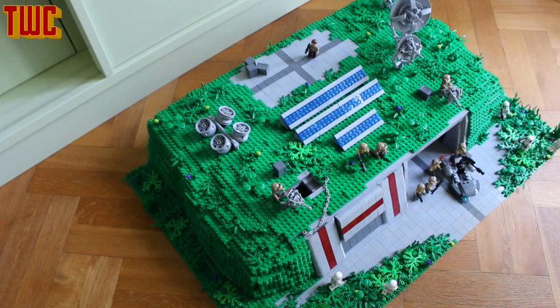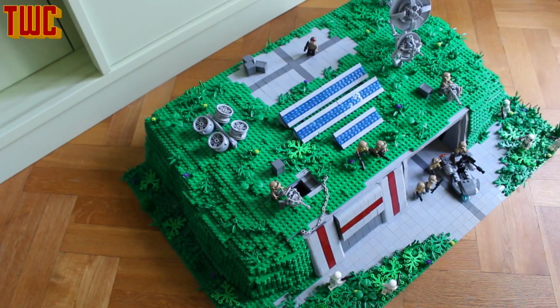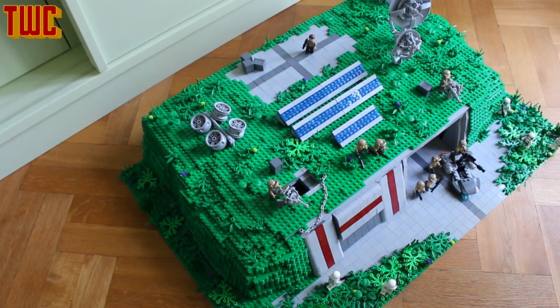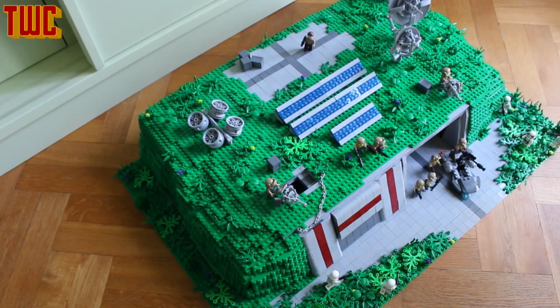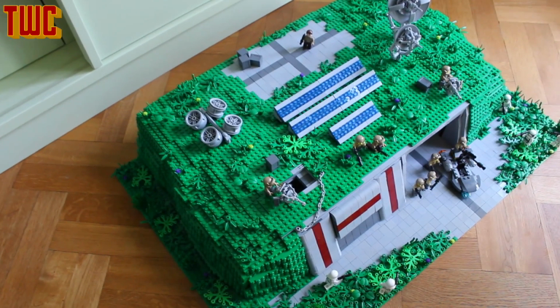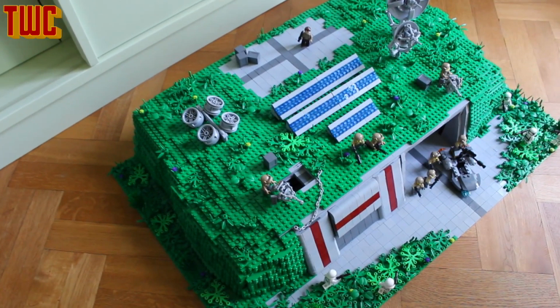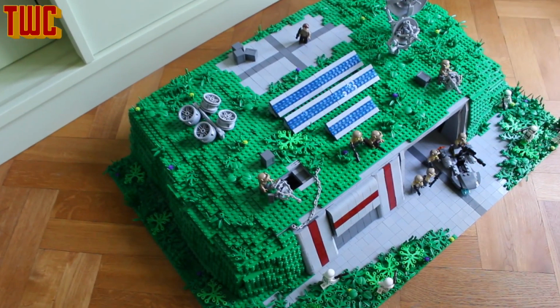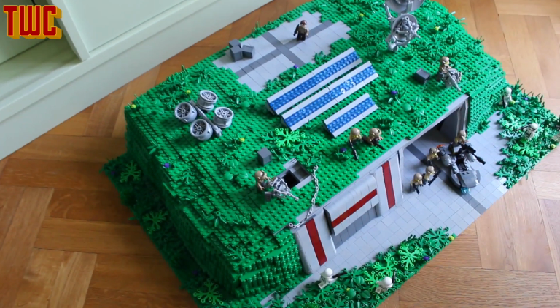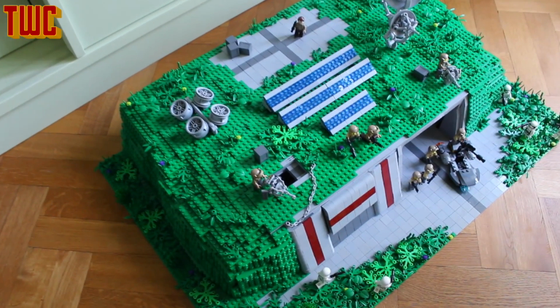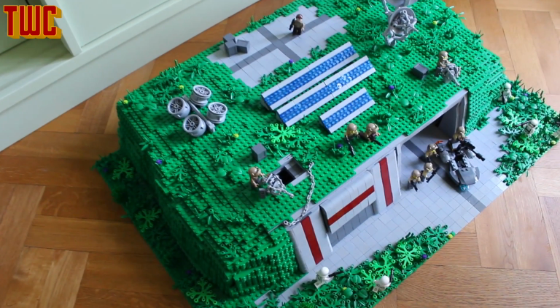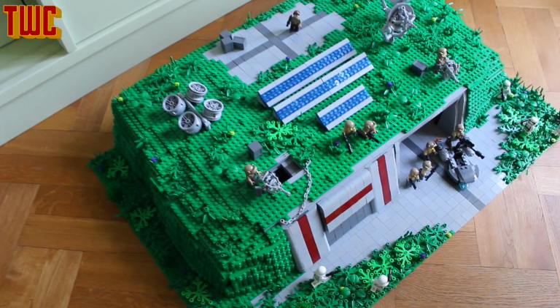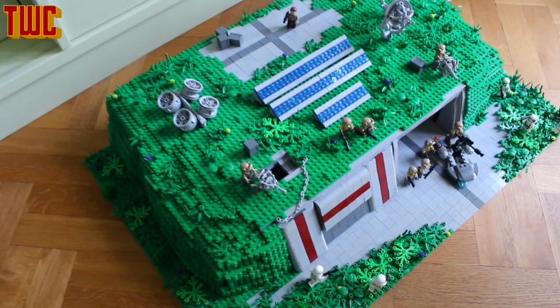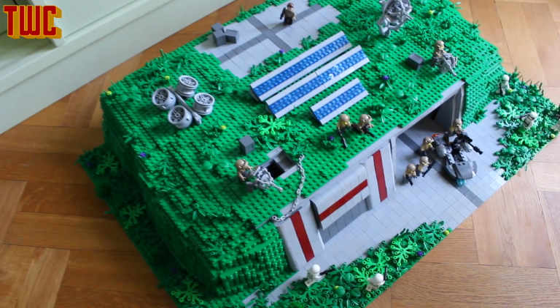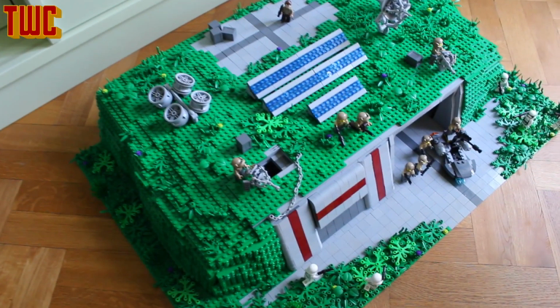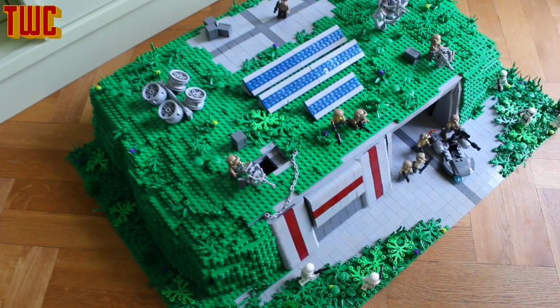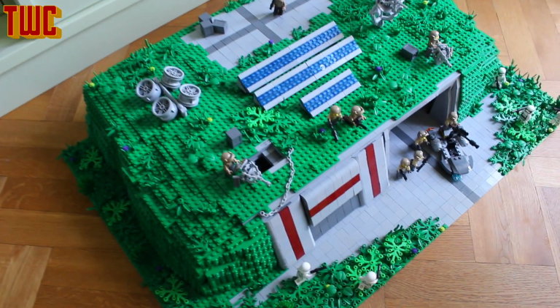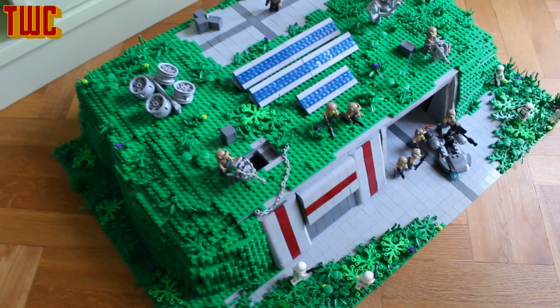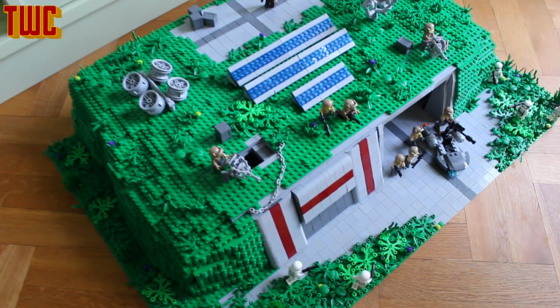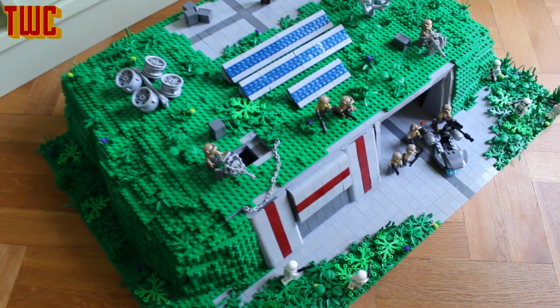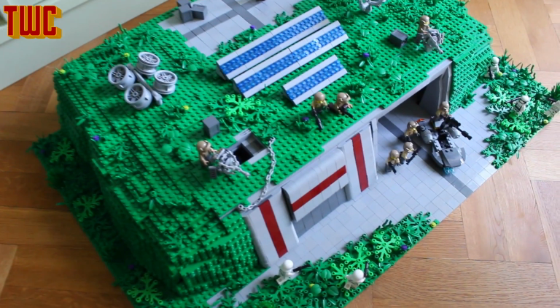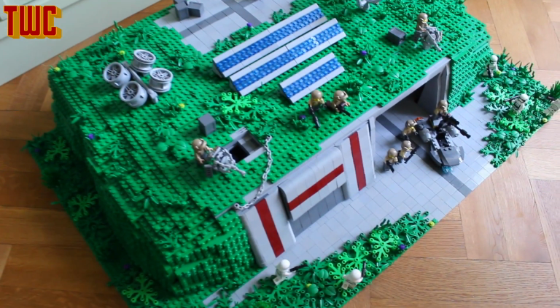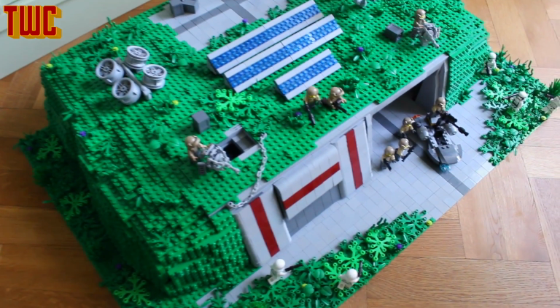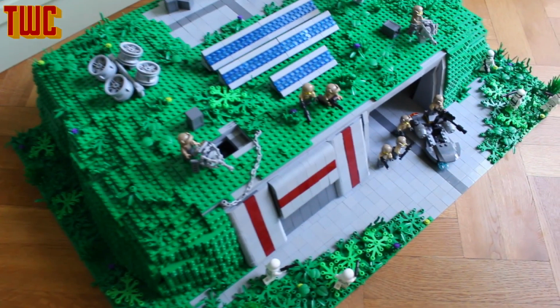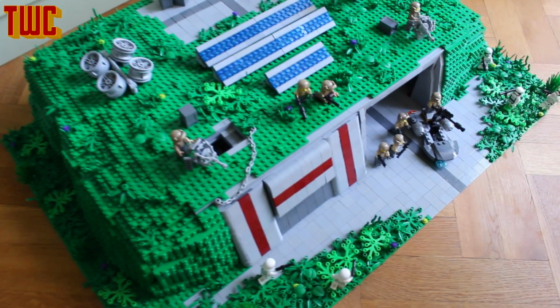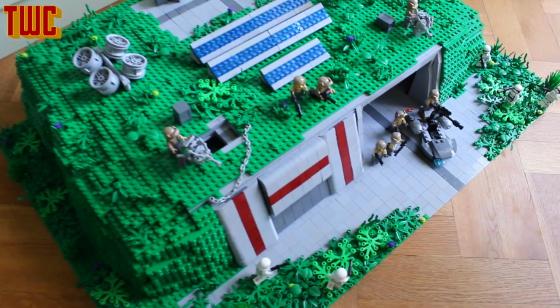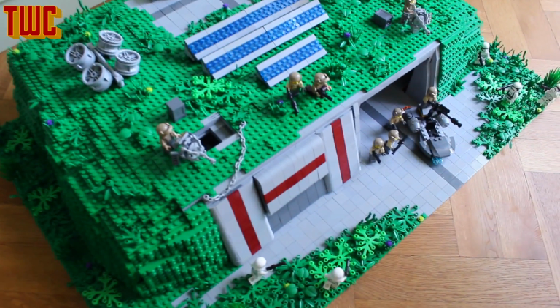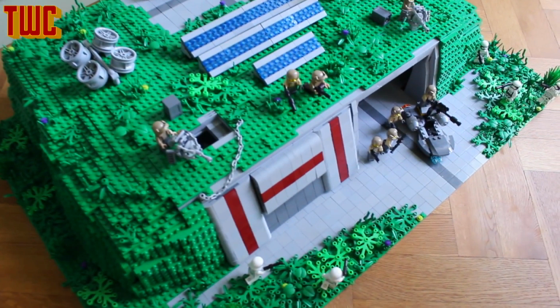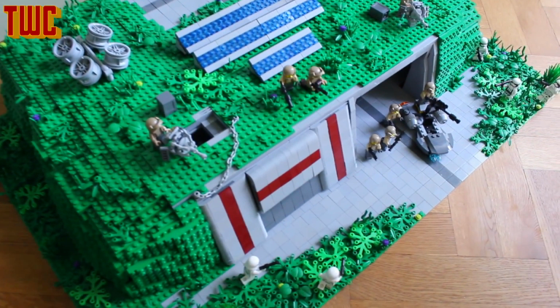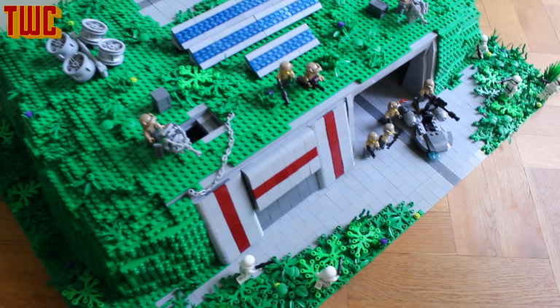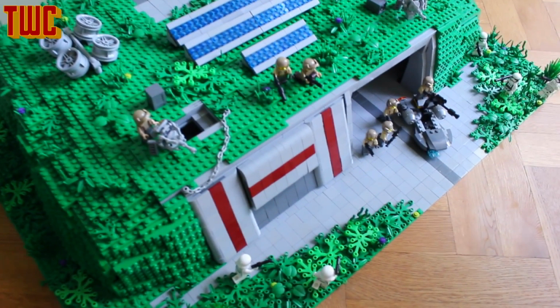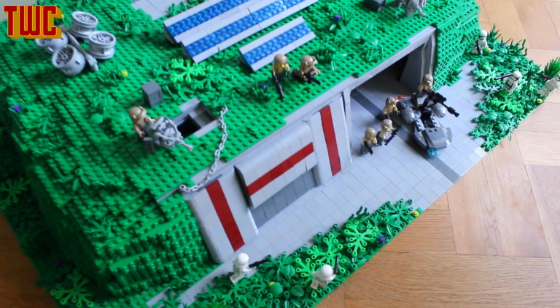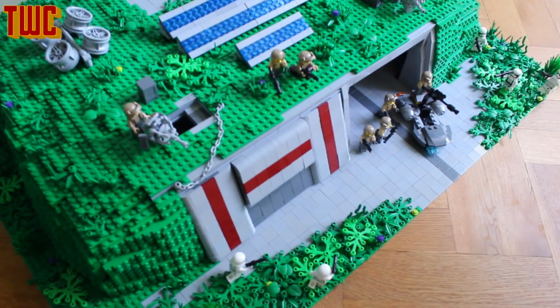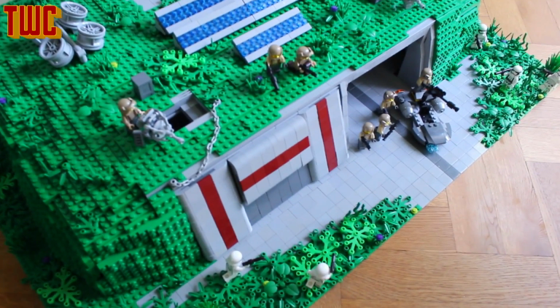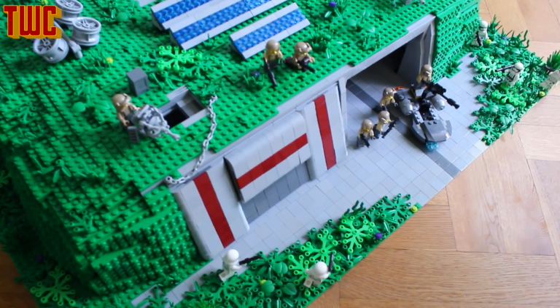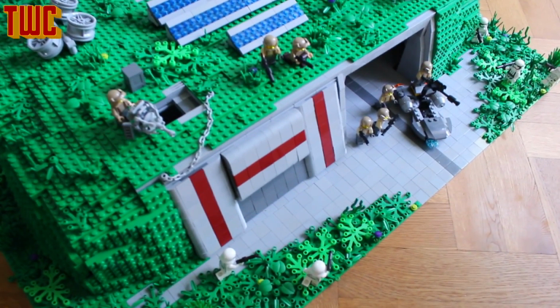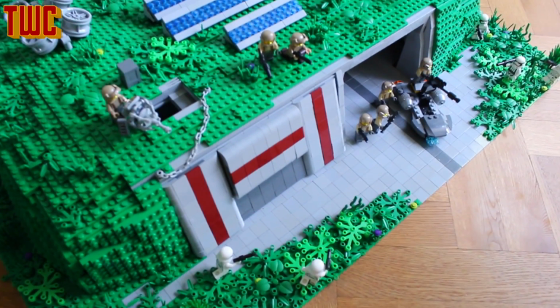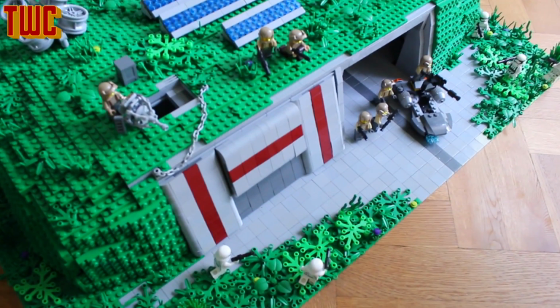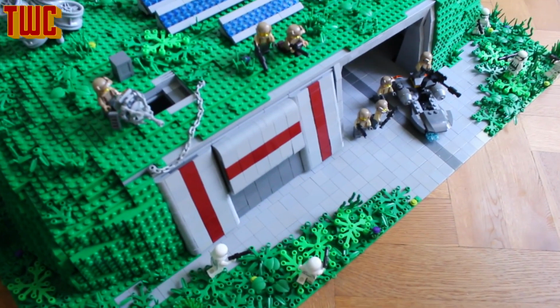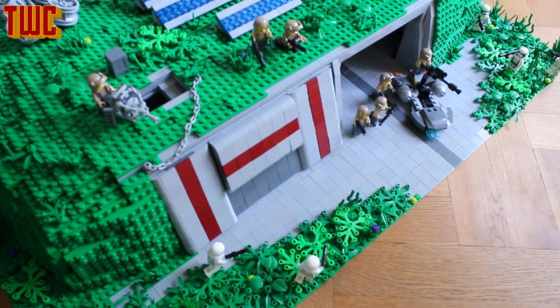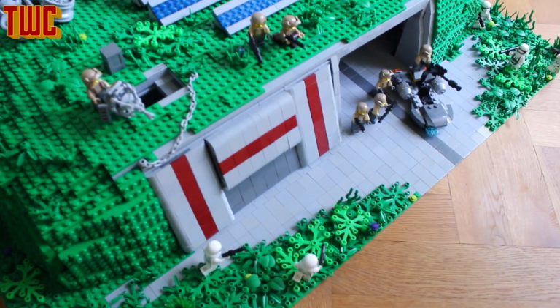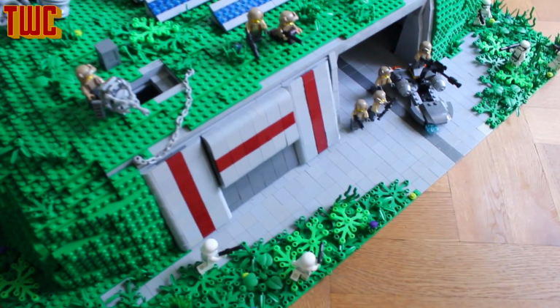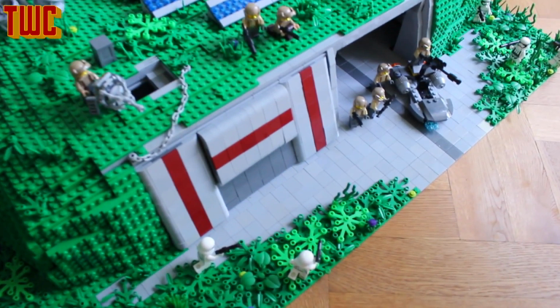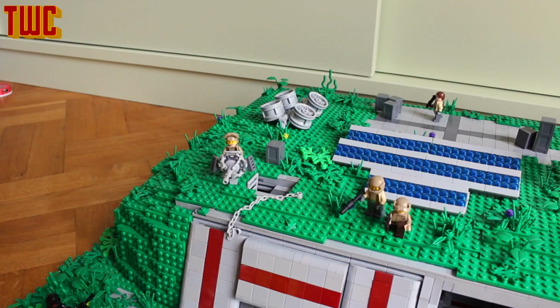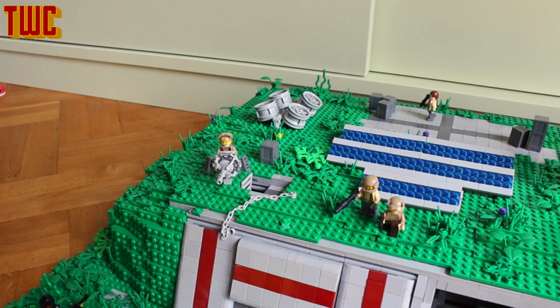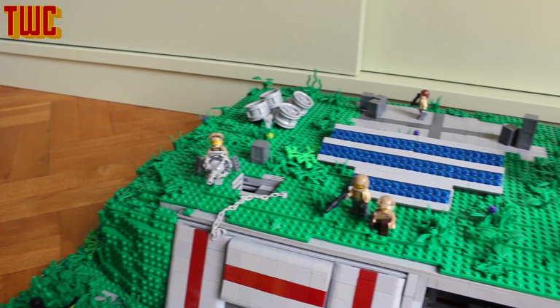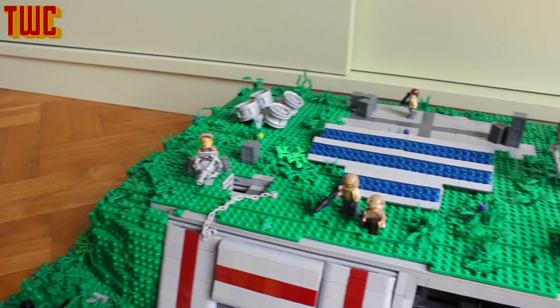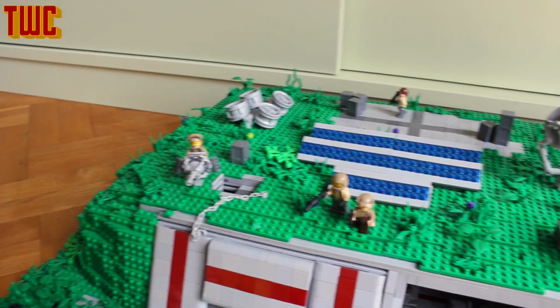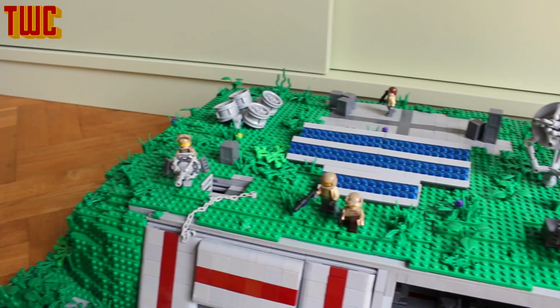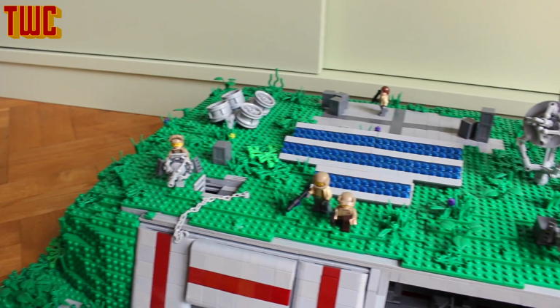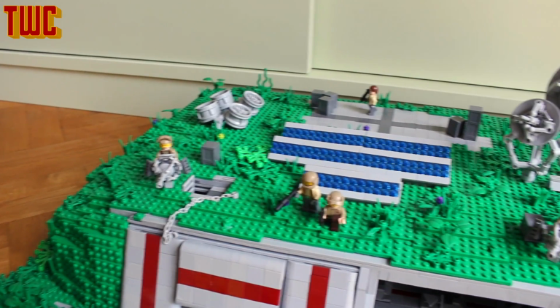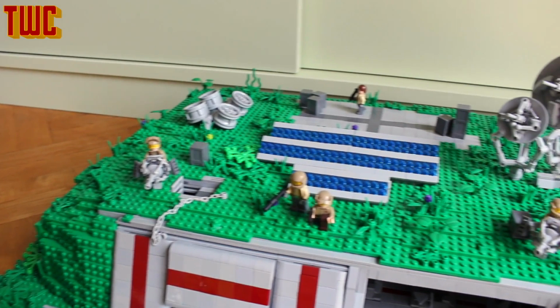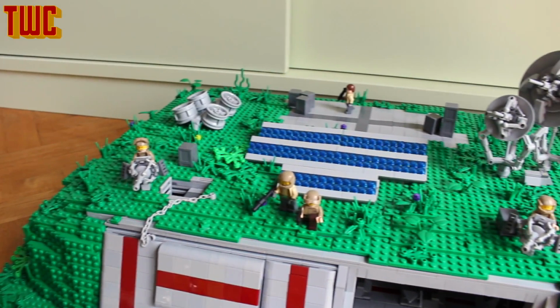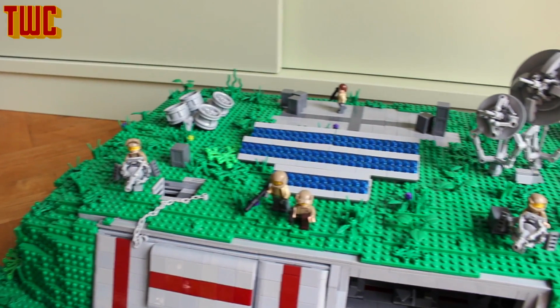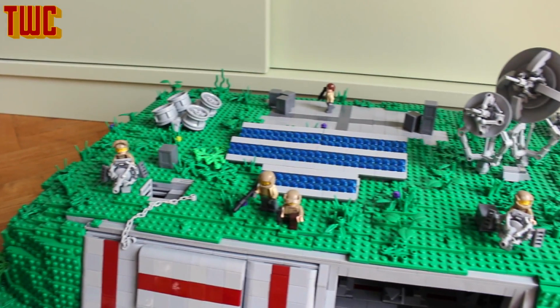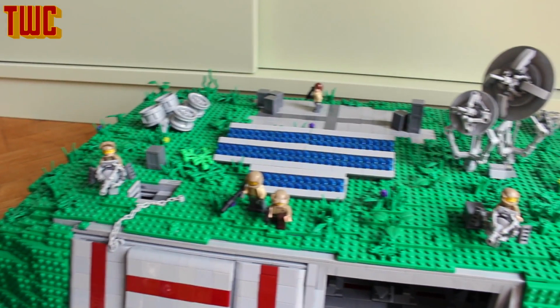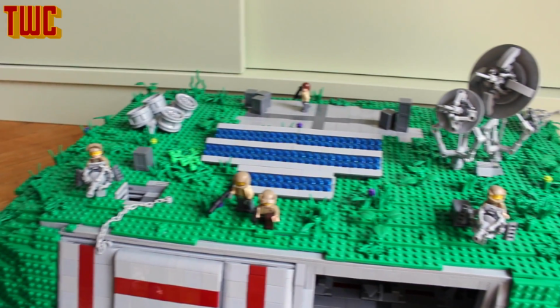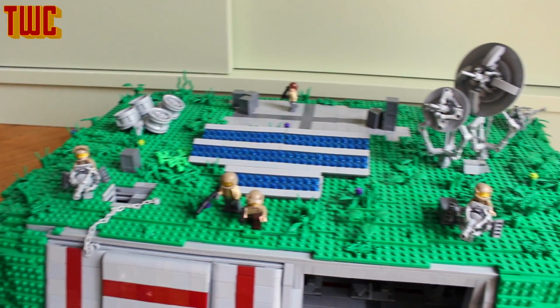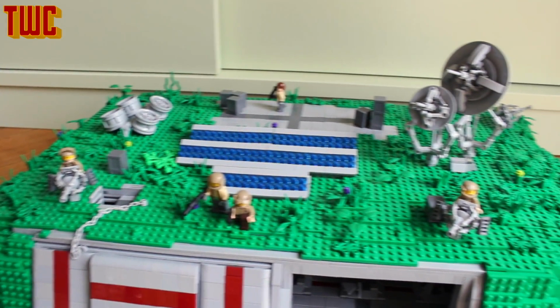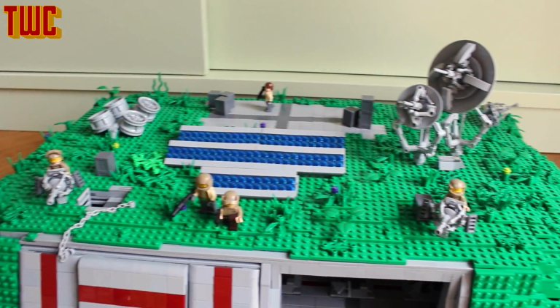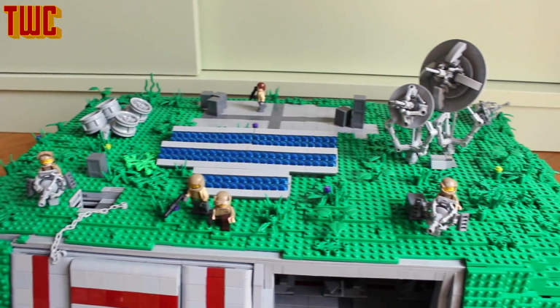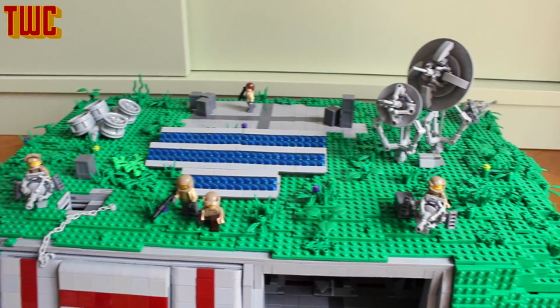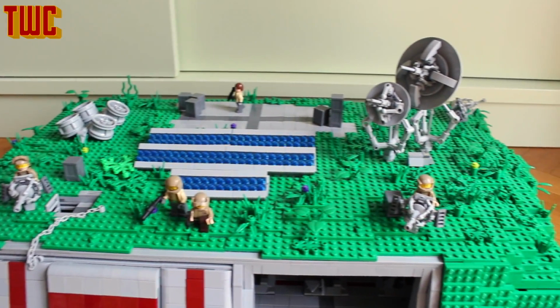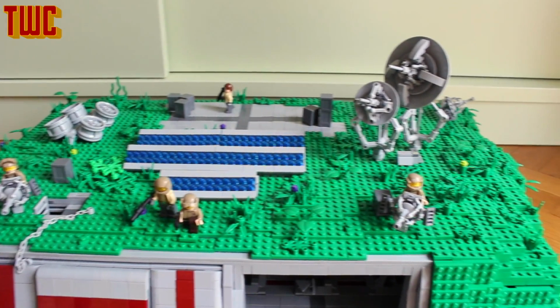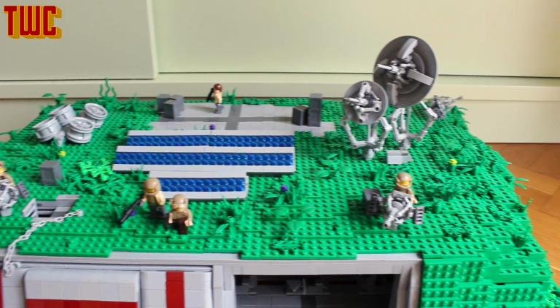Hey guys, welcome back to another video. Today I'm going to show you my resistance base which is partly based on the one you've seen in The Force Awakens.